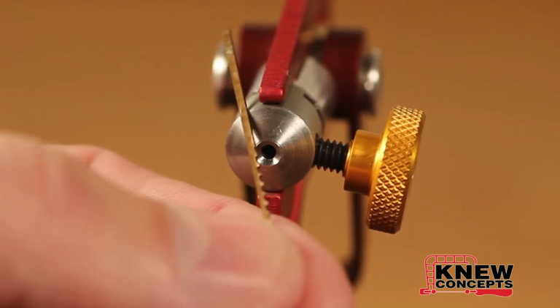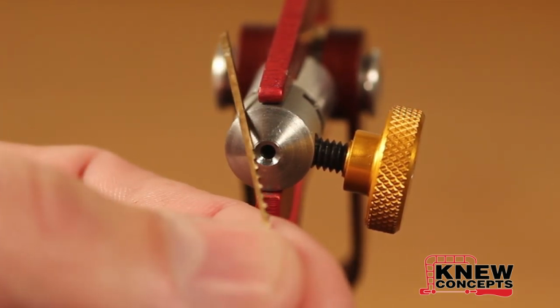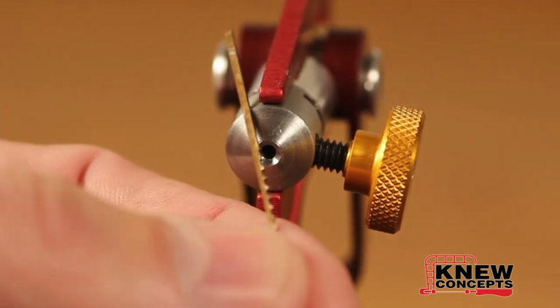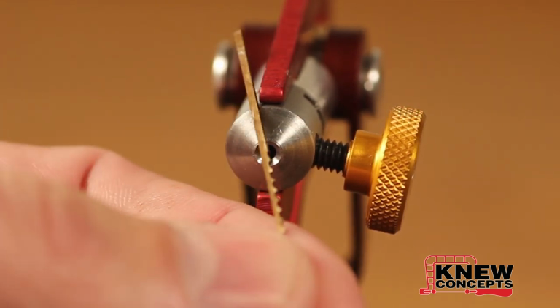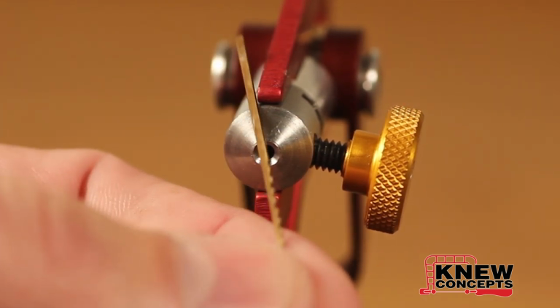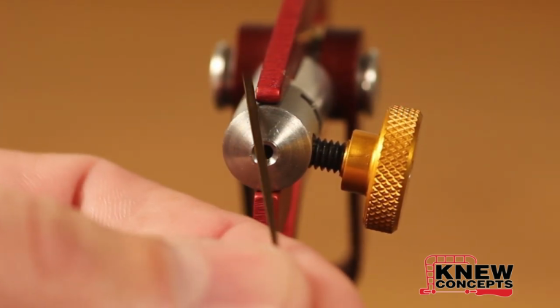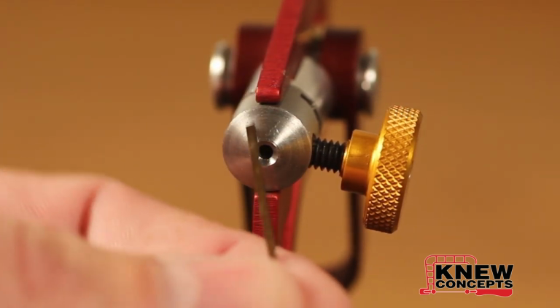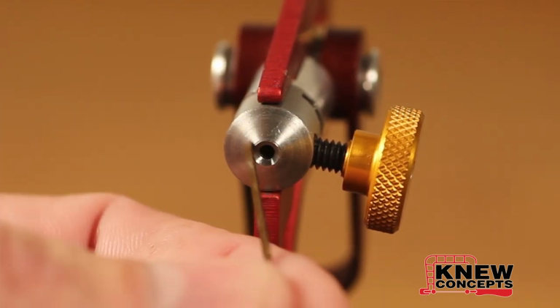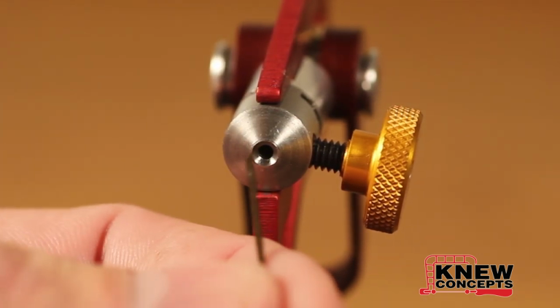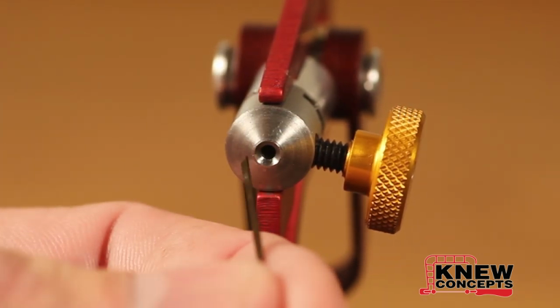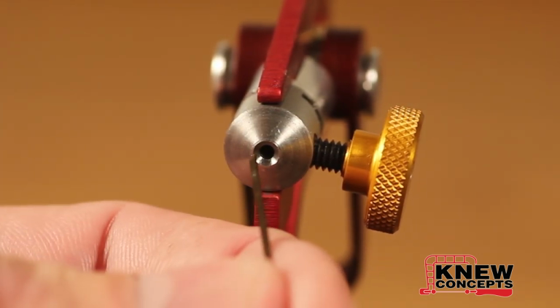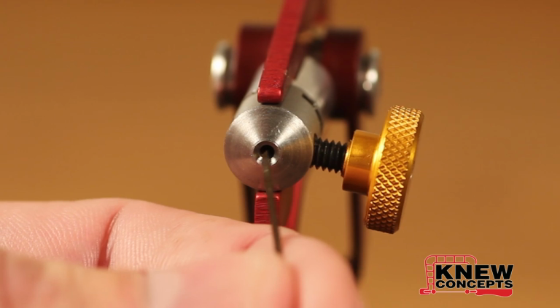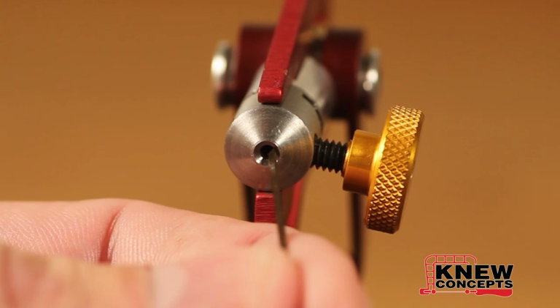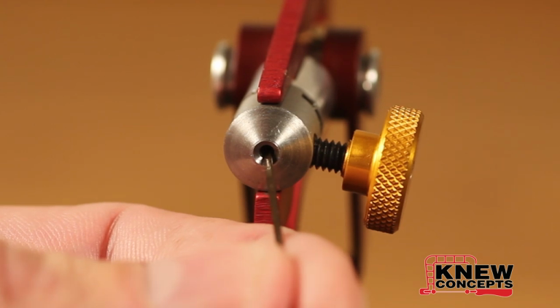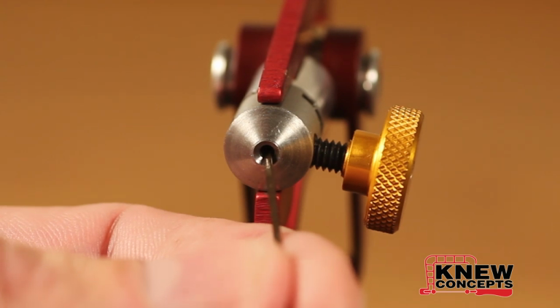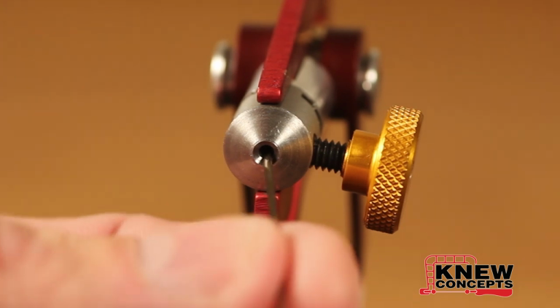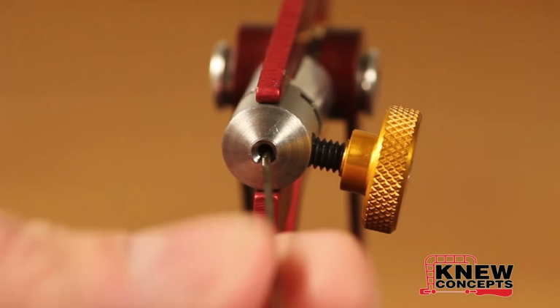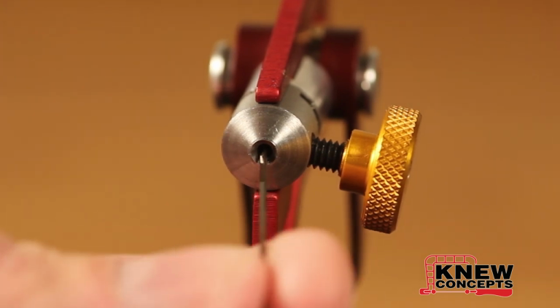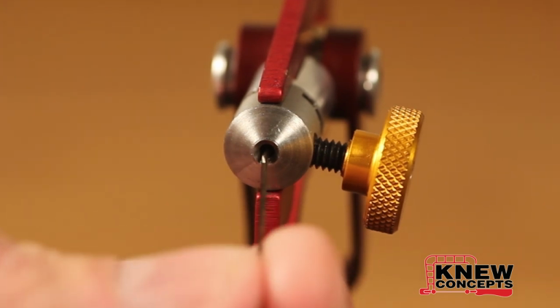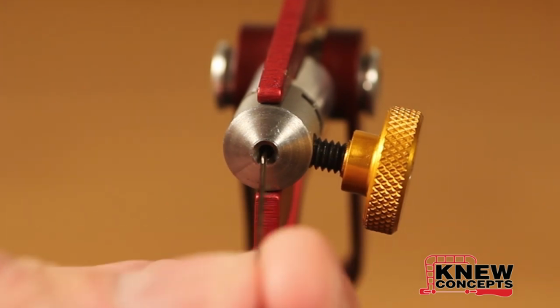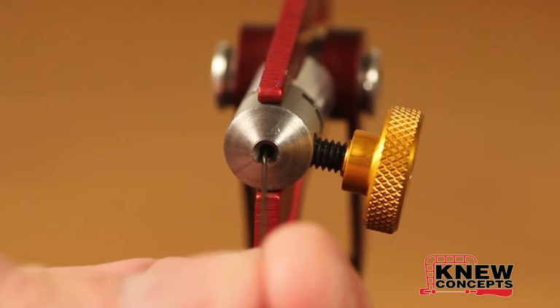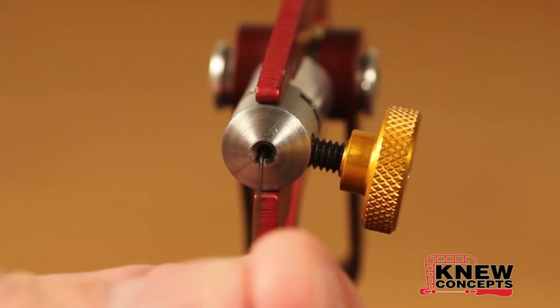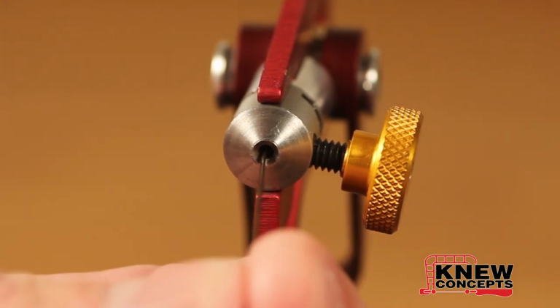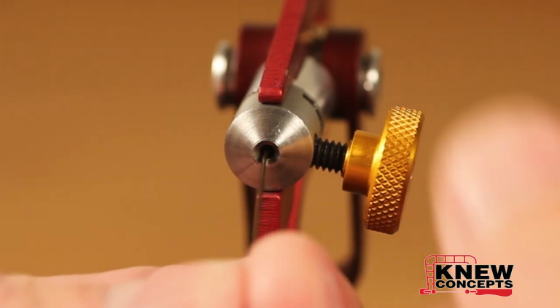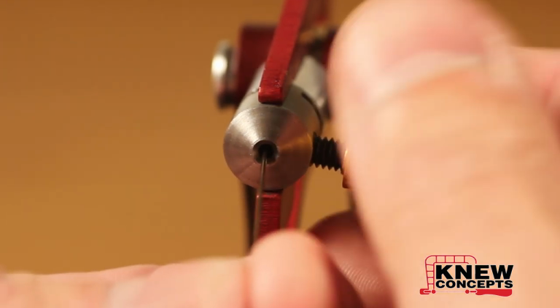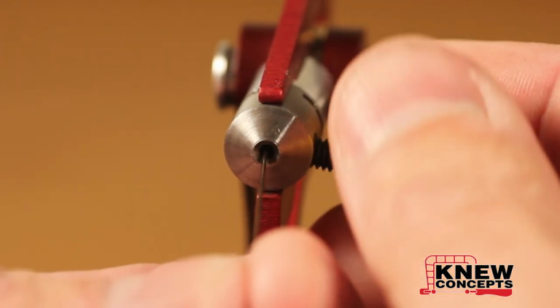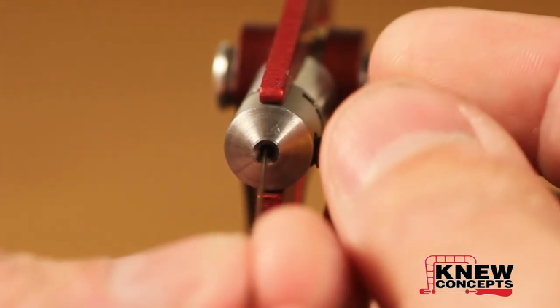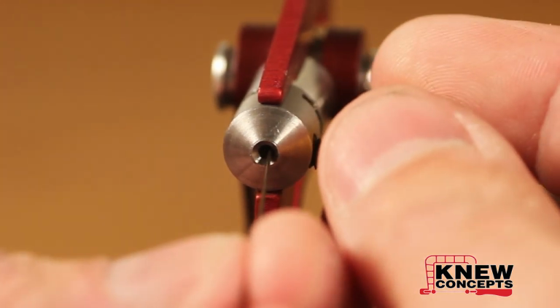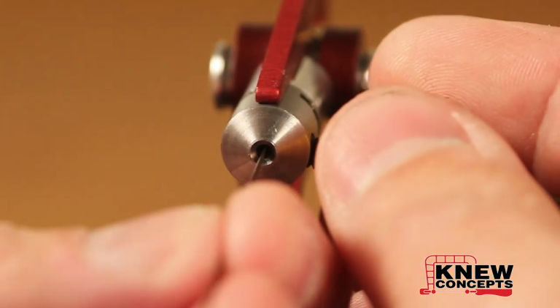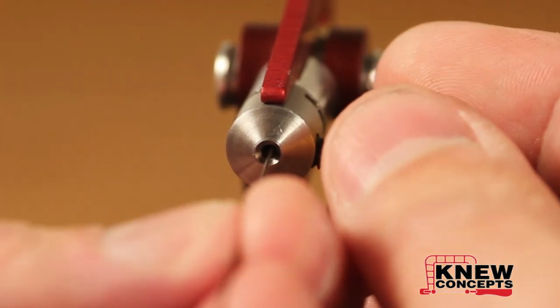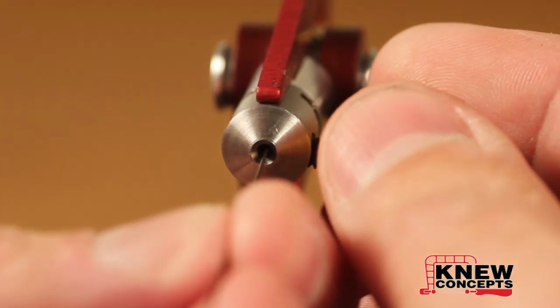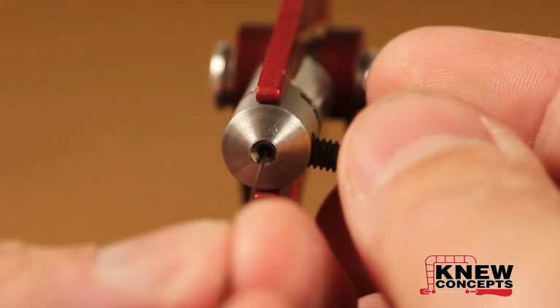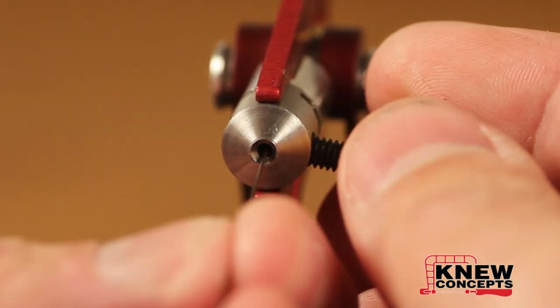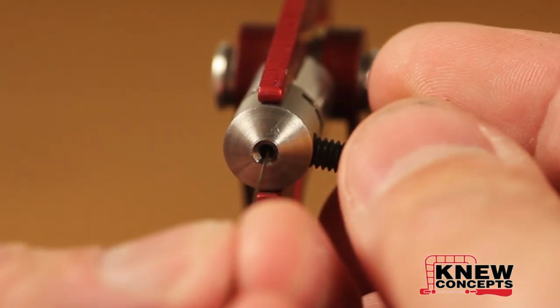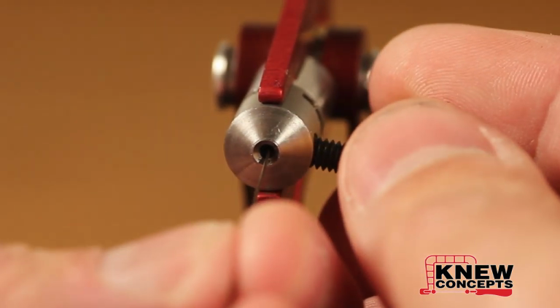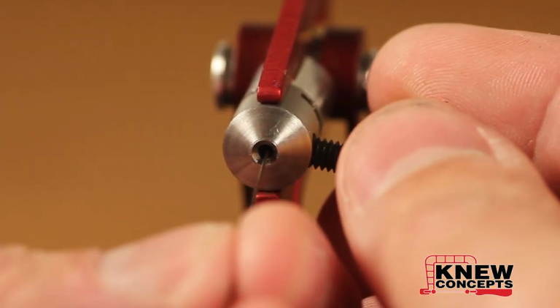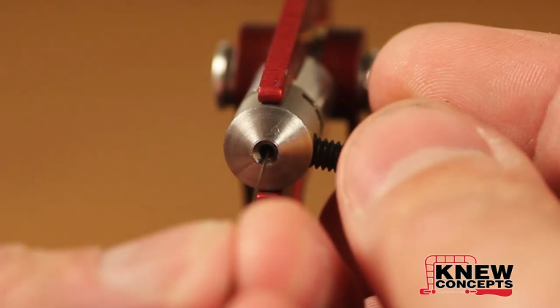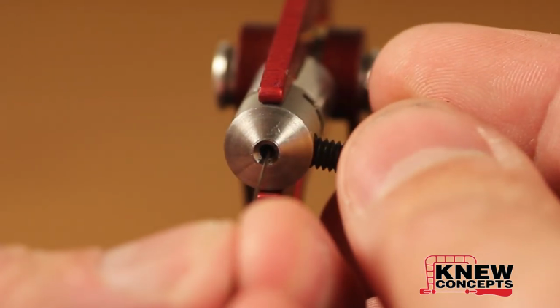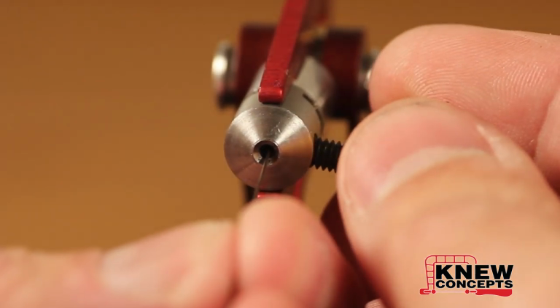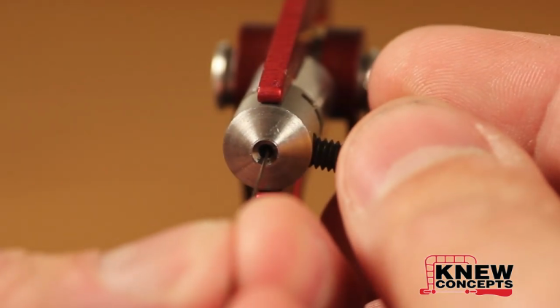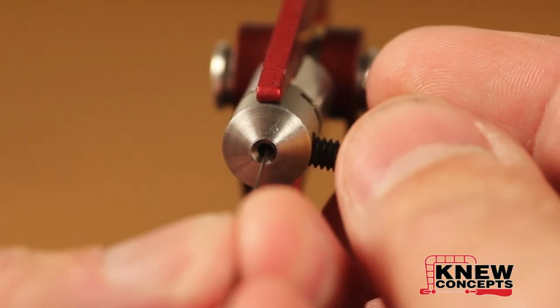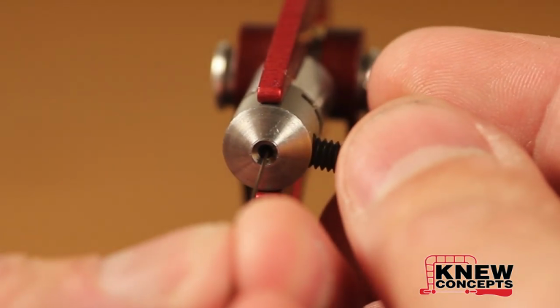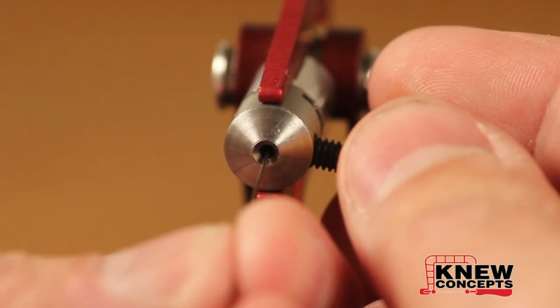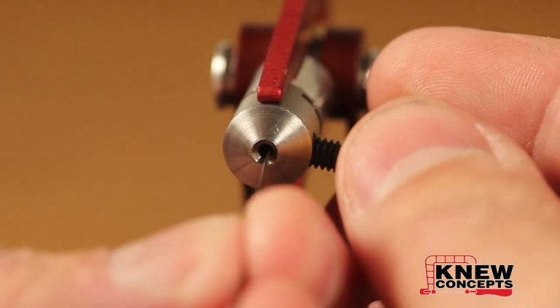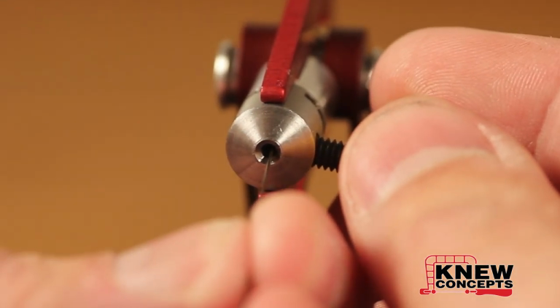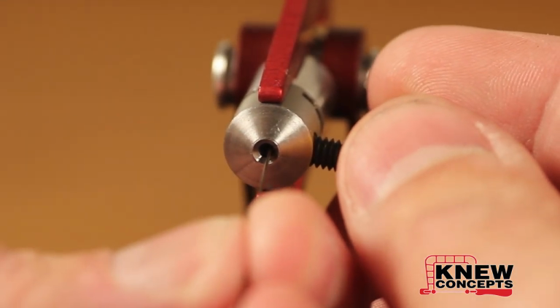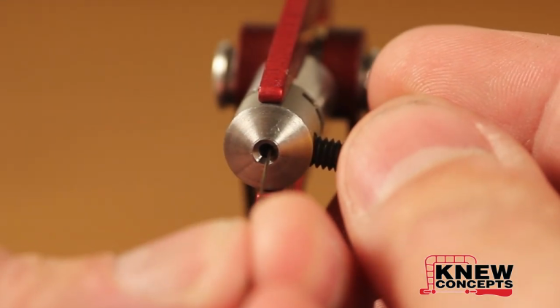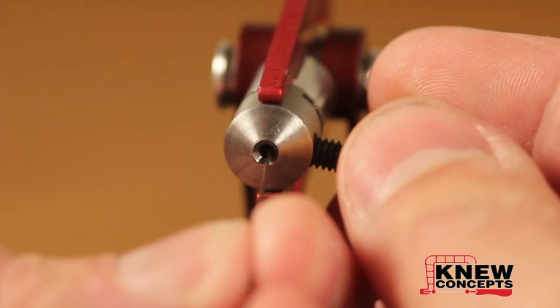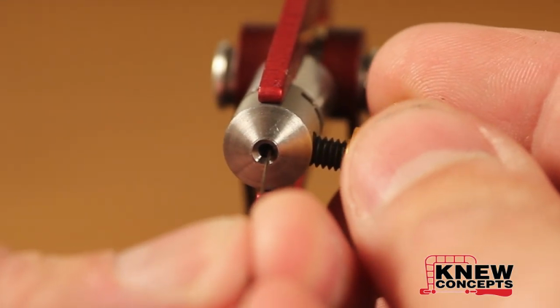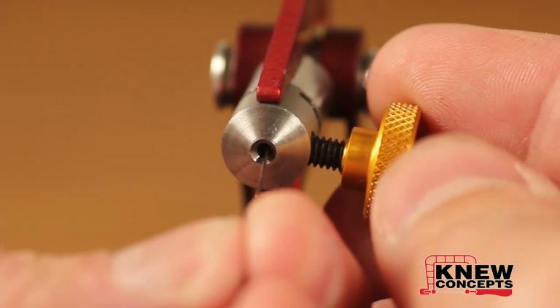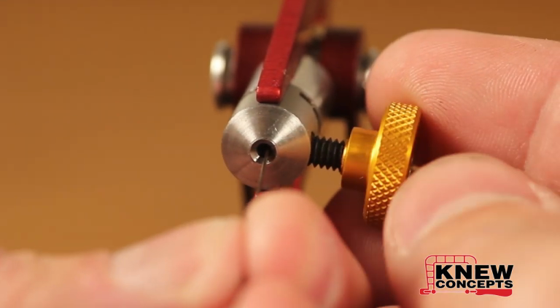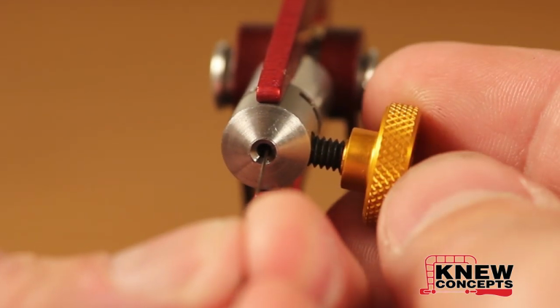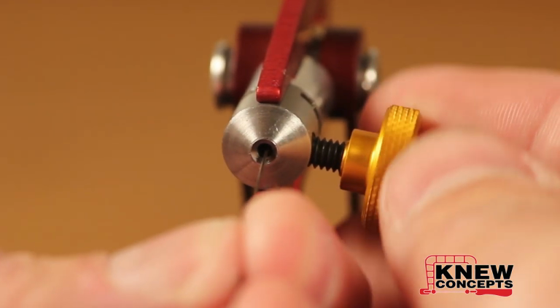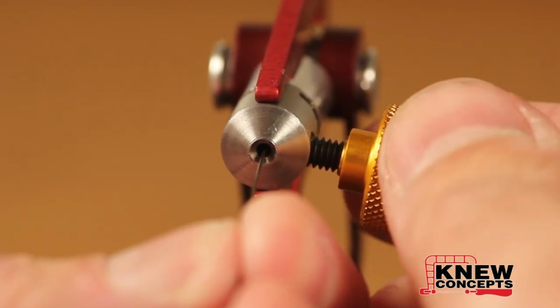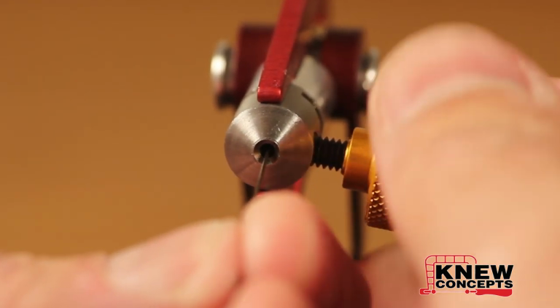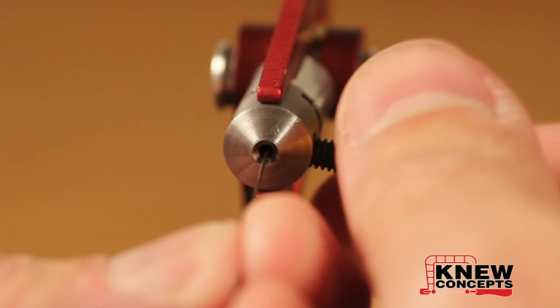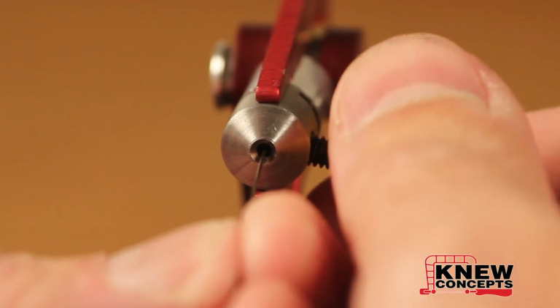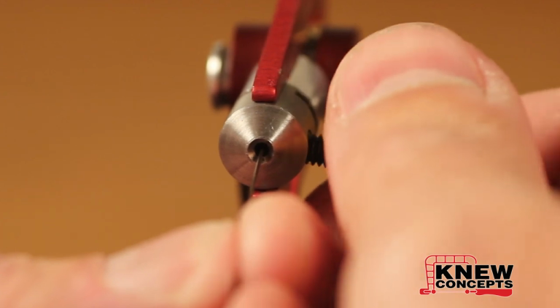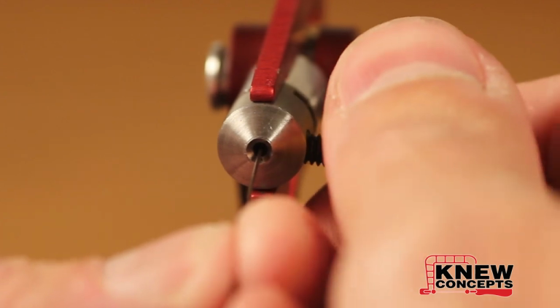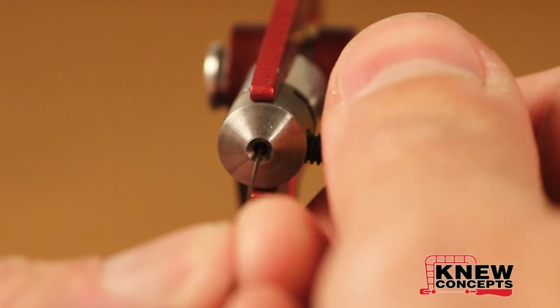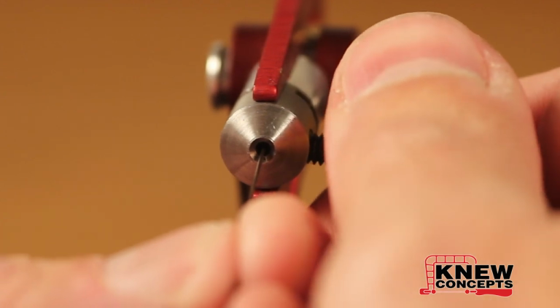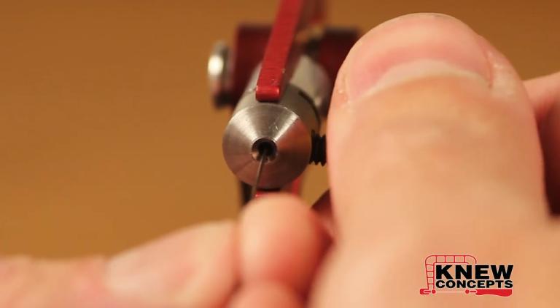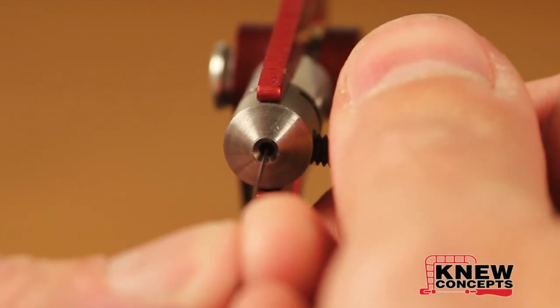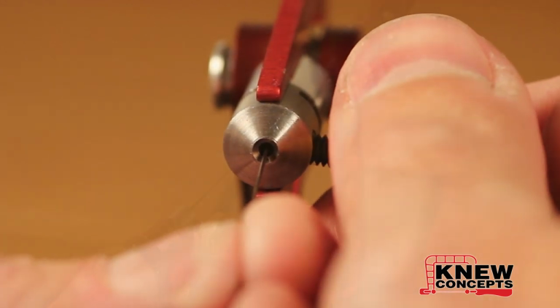Then you take the end of the blade and put it into the upper blade socket. Put it in all the way until you feel it hit the back of the socket, and then clamp it tight.